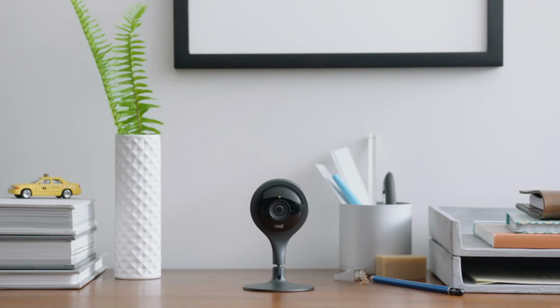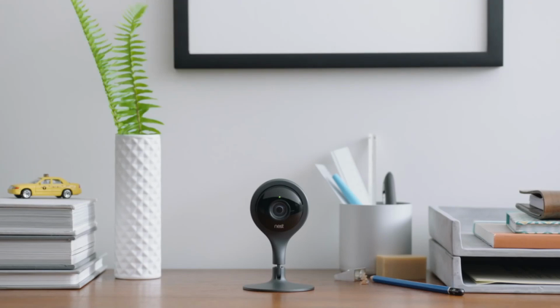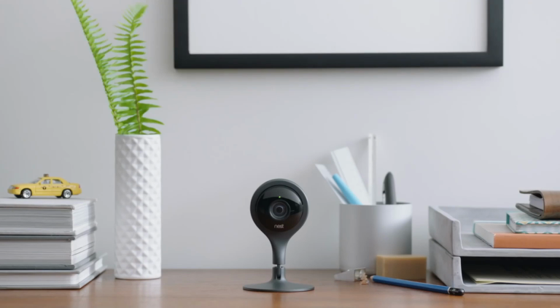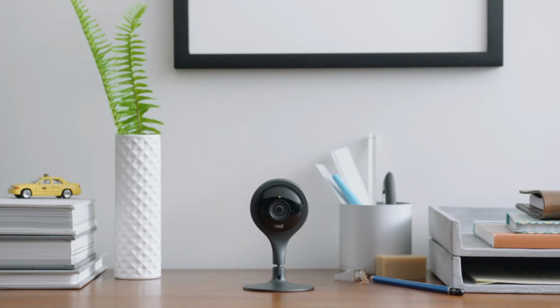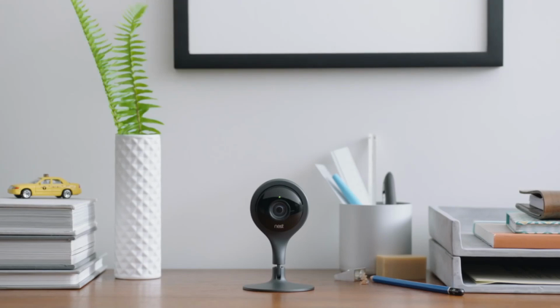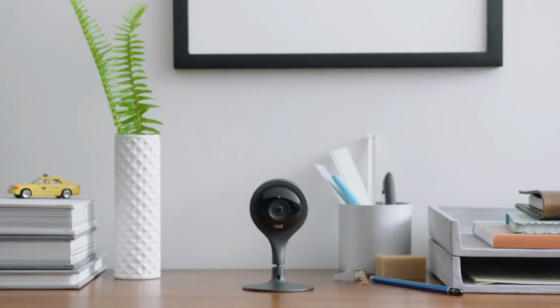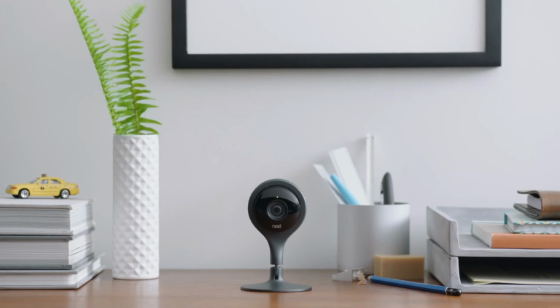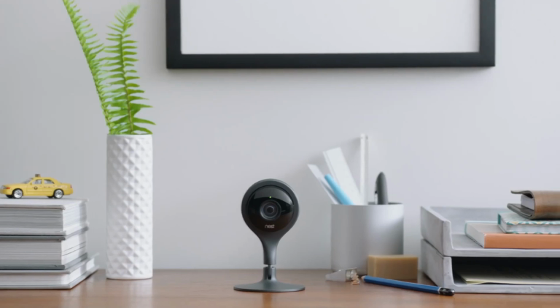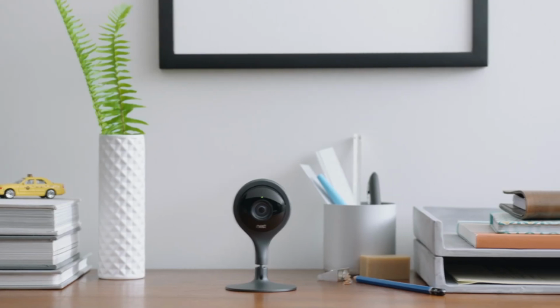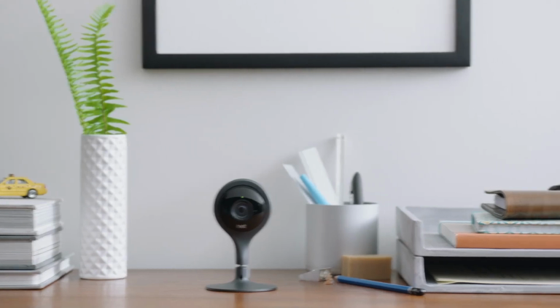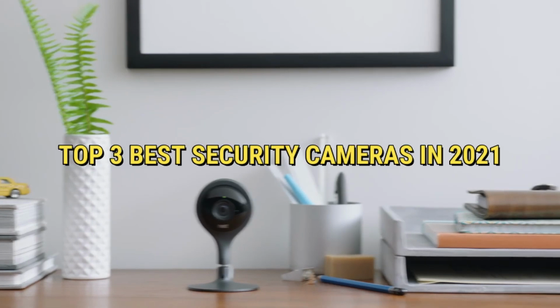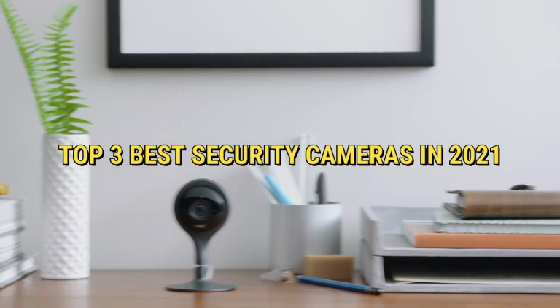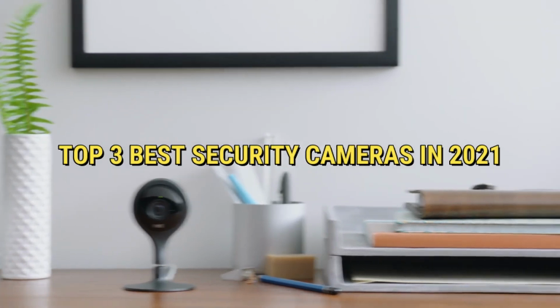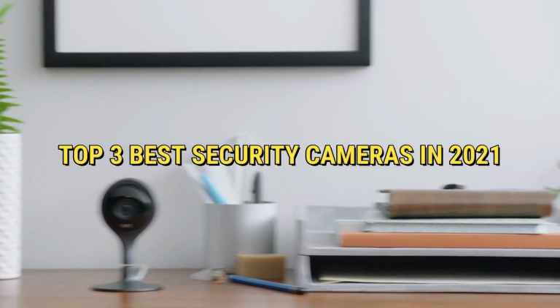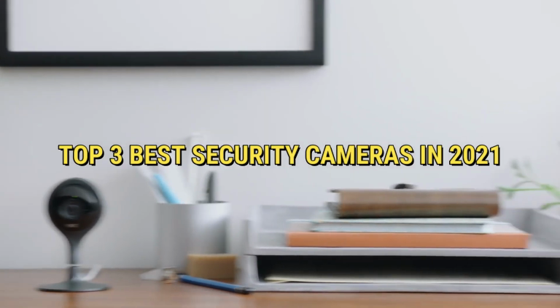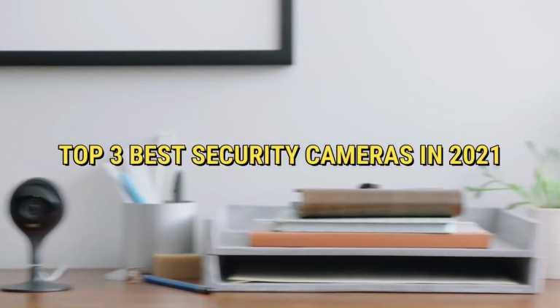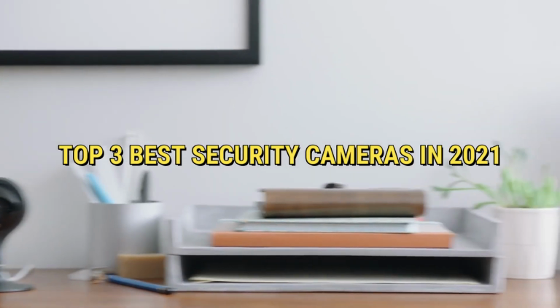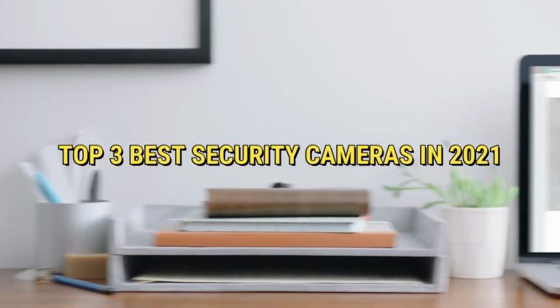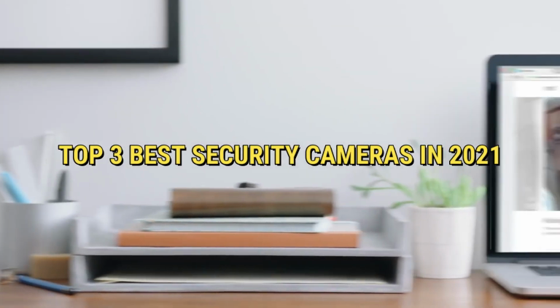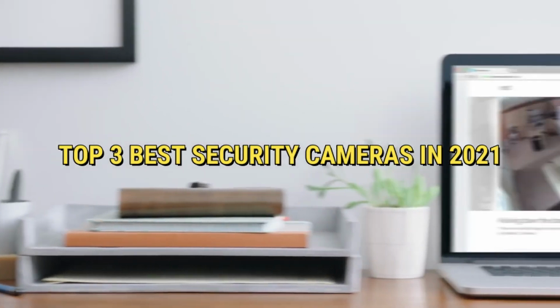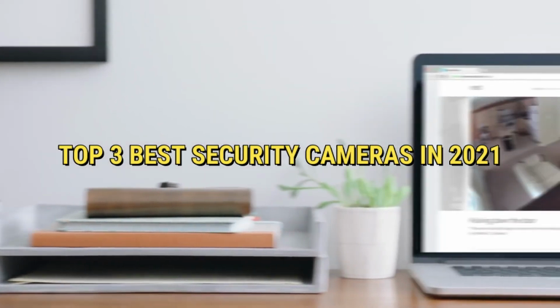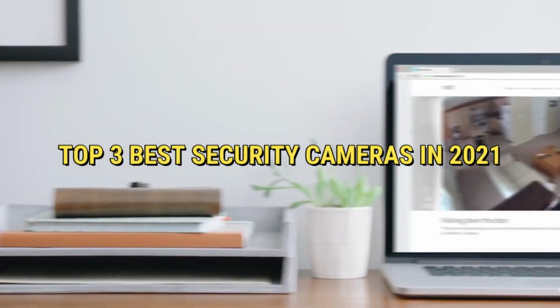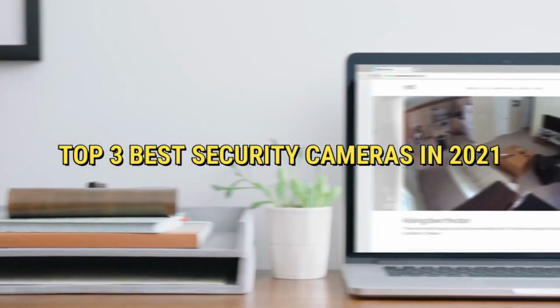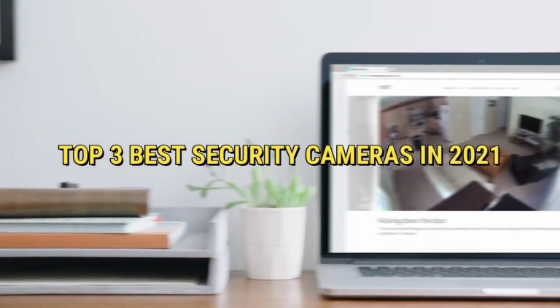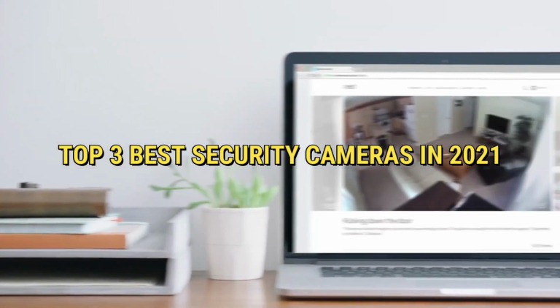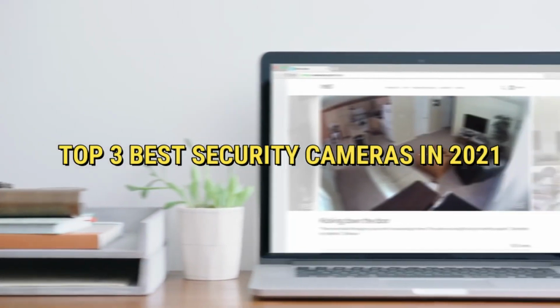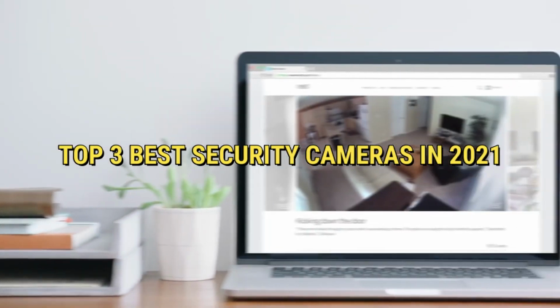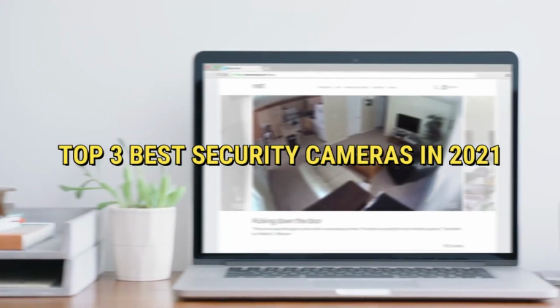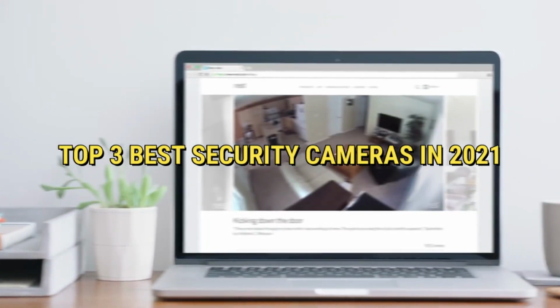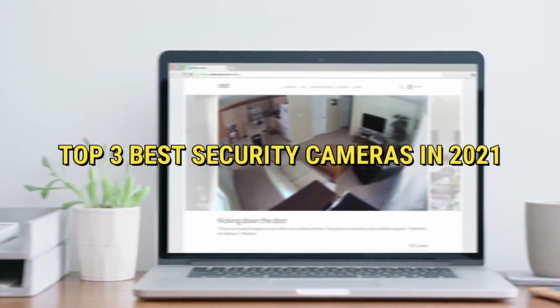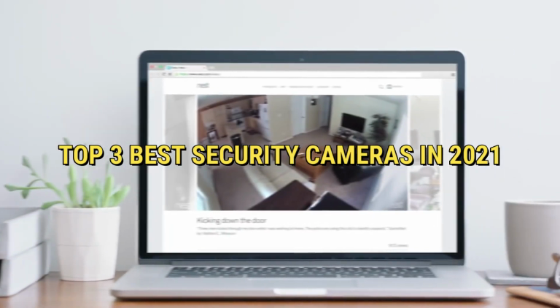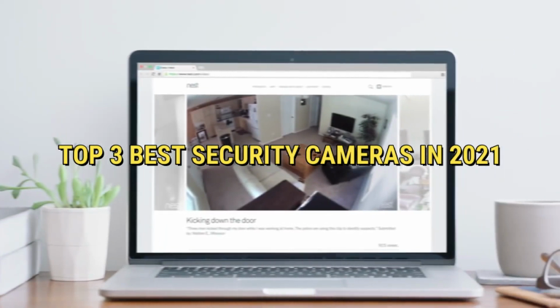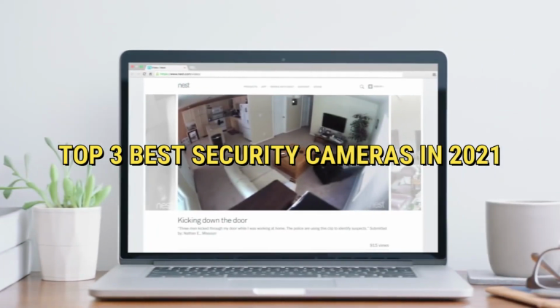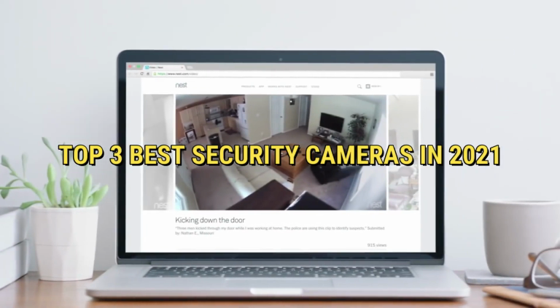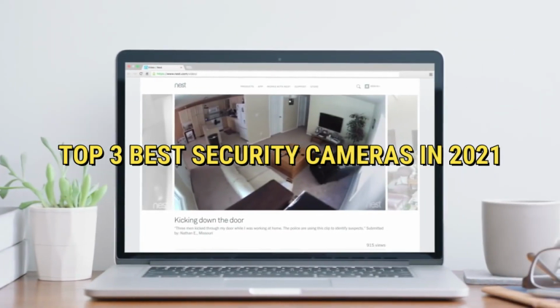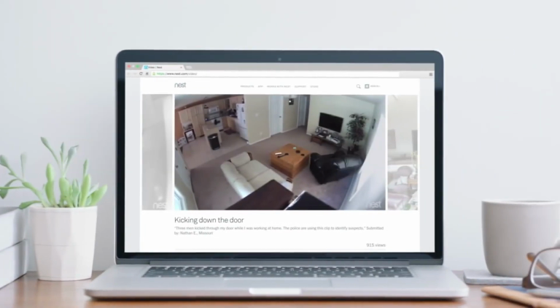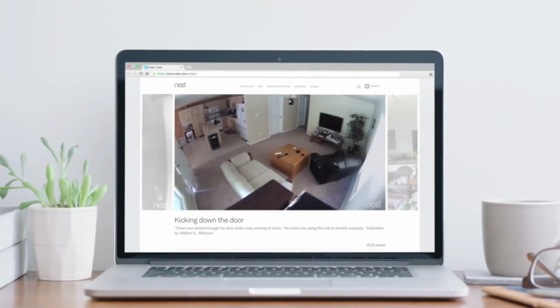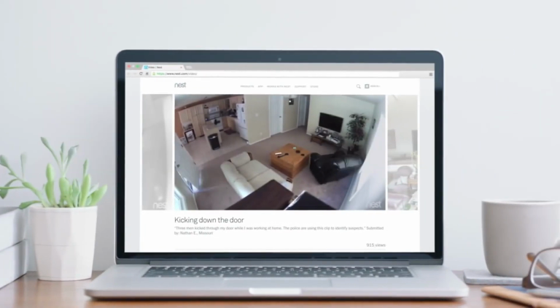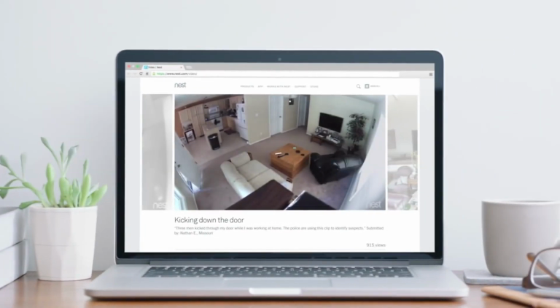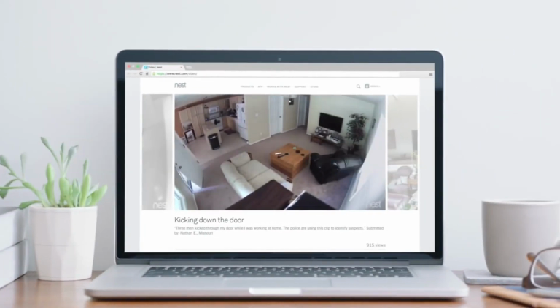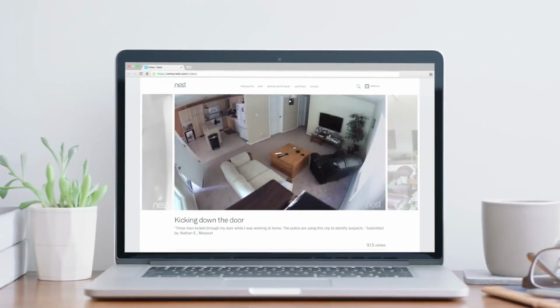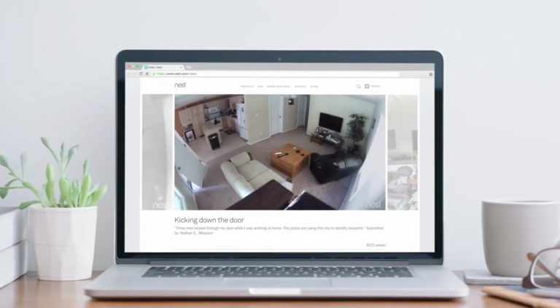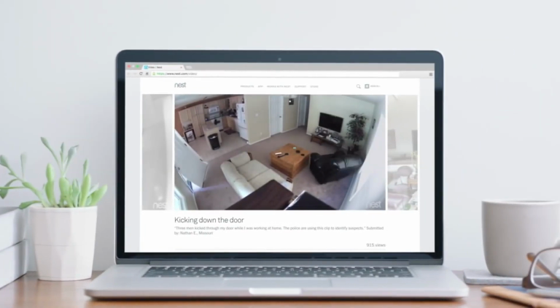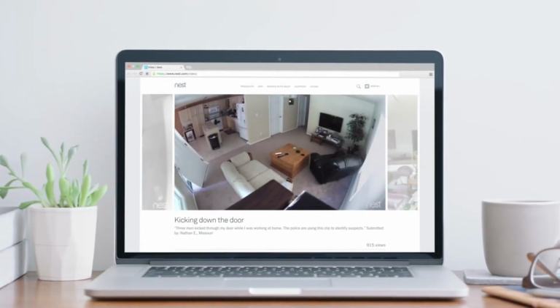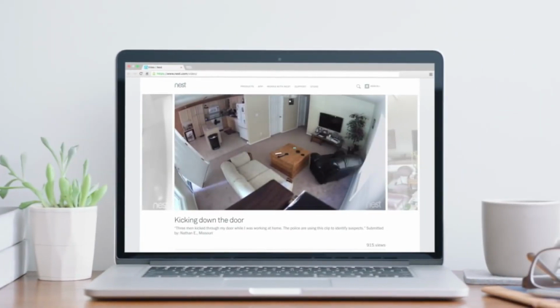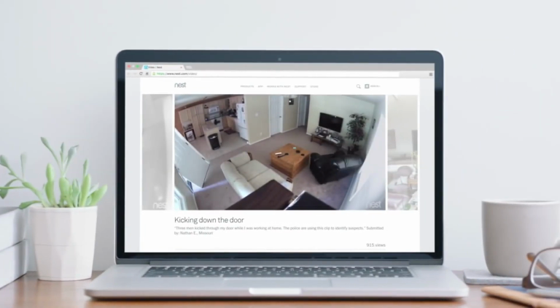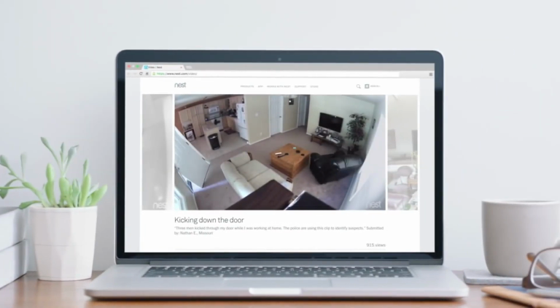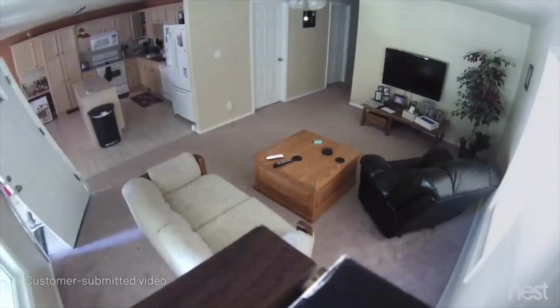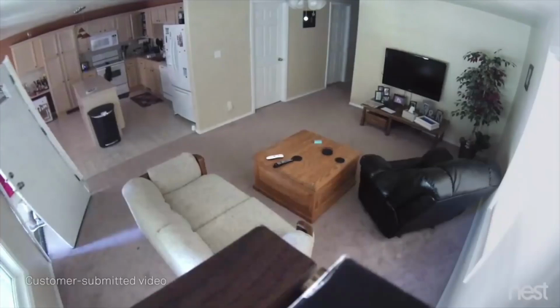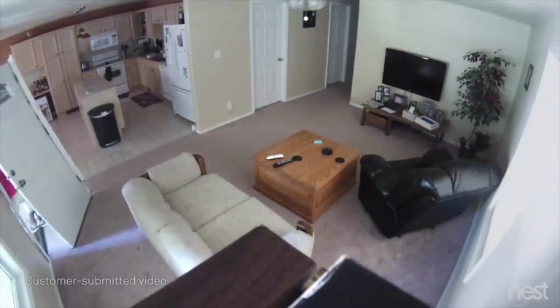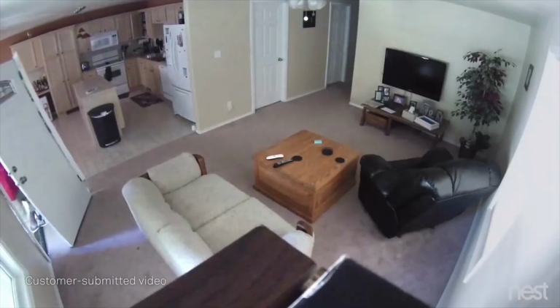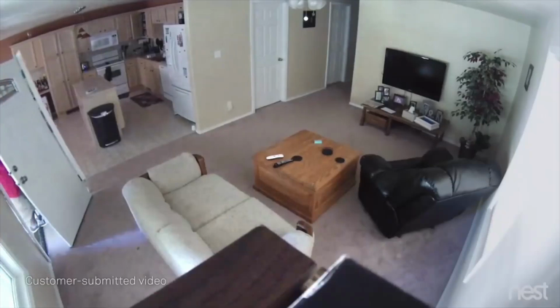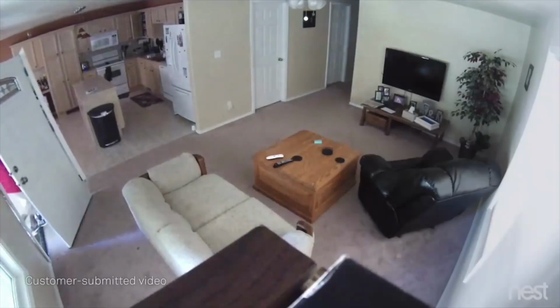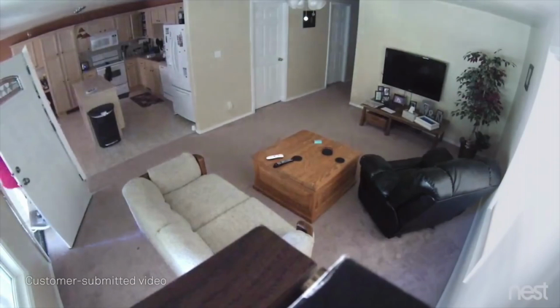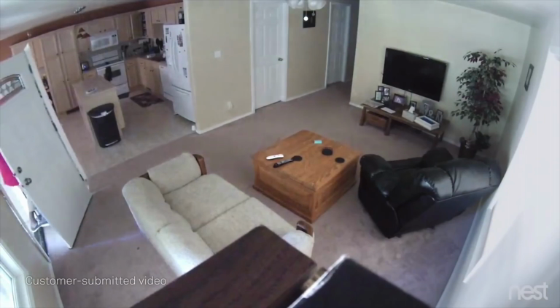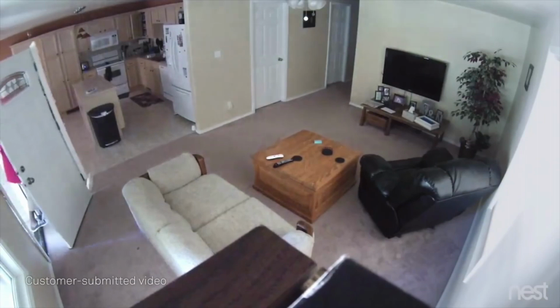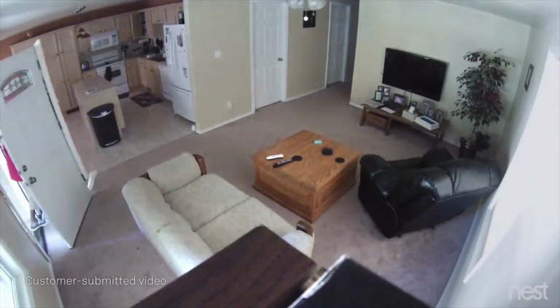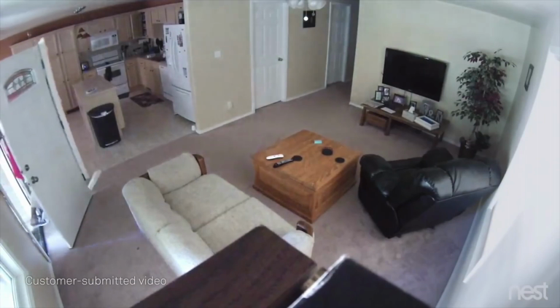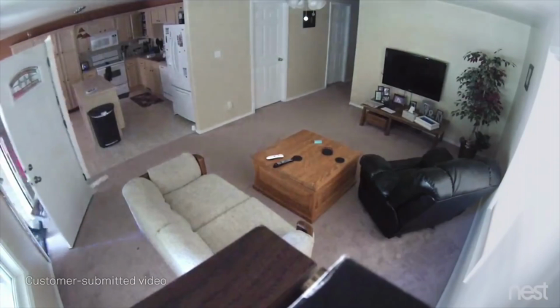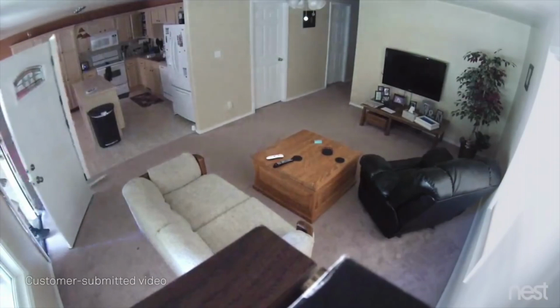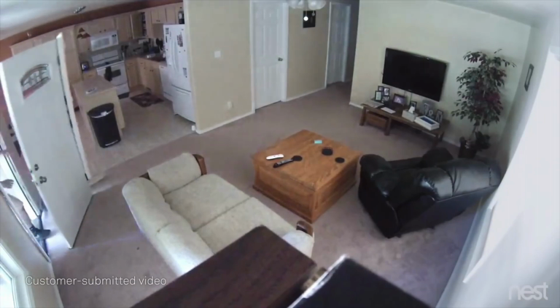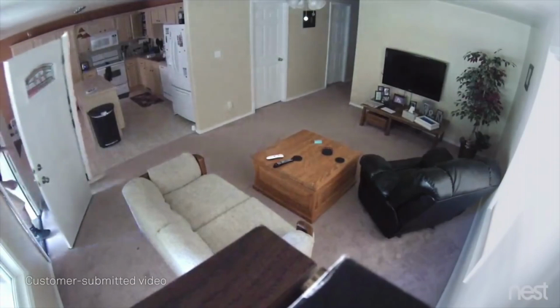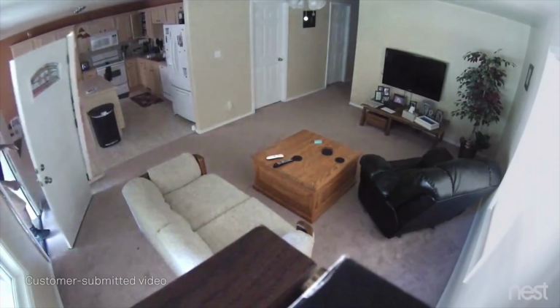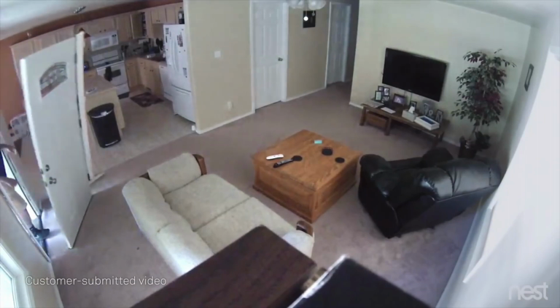Hello guys, in this video I am going to share with you the top 5 best security cameras in 2021.